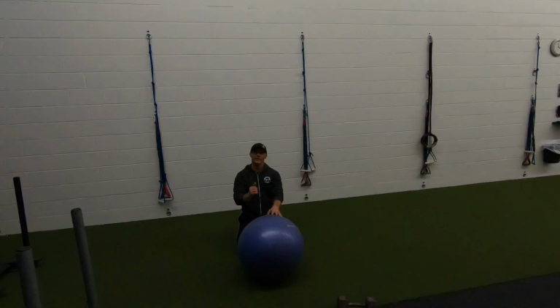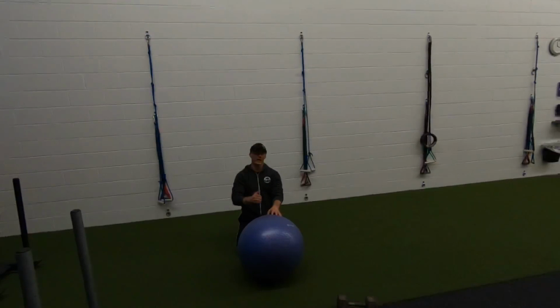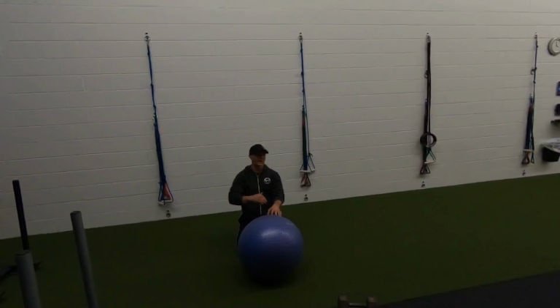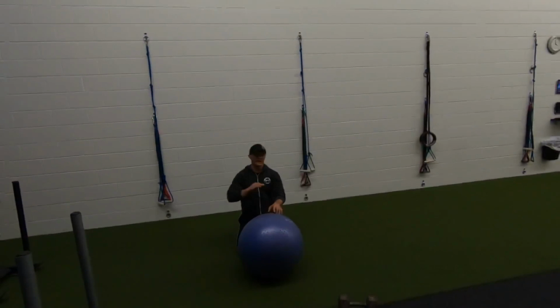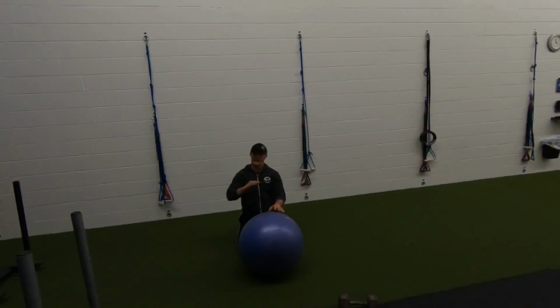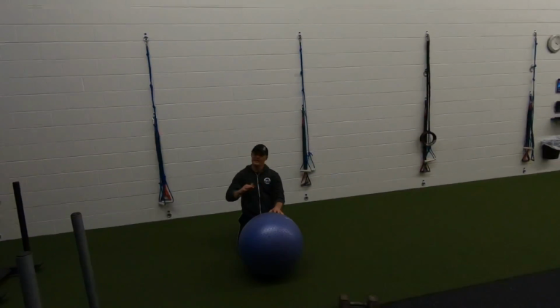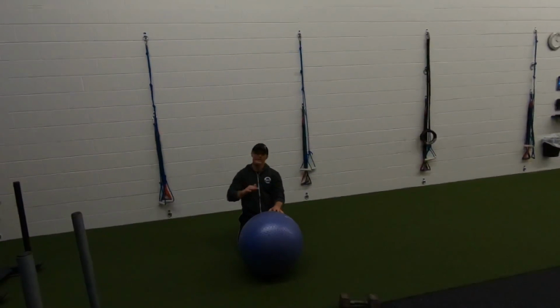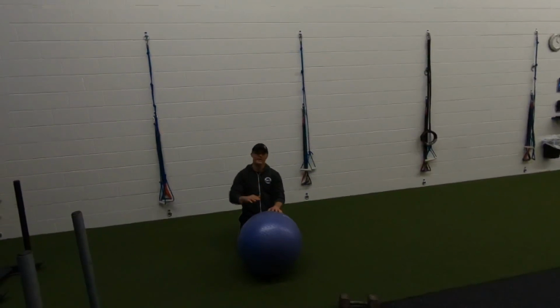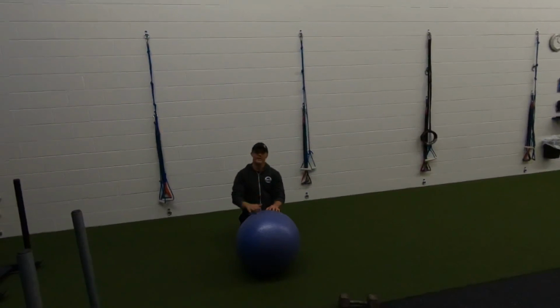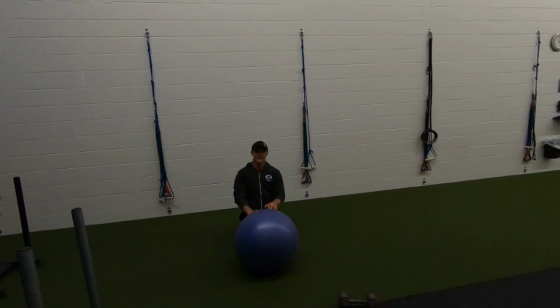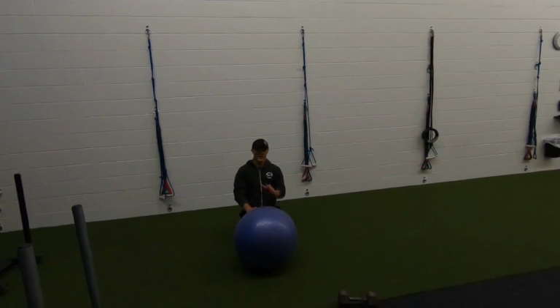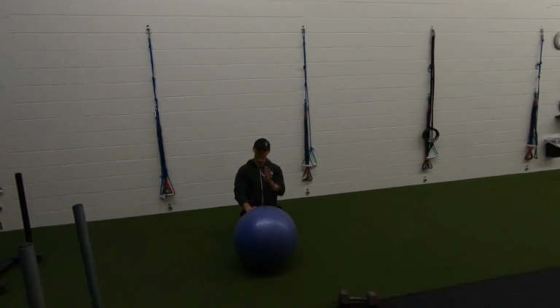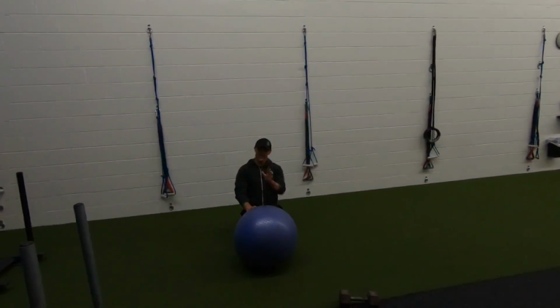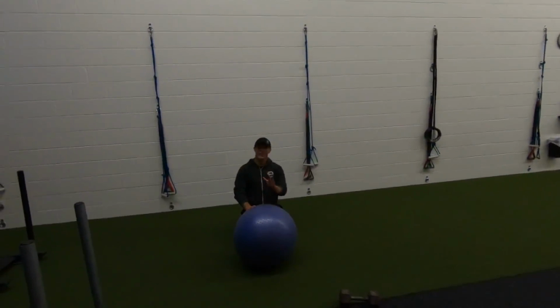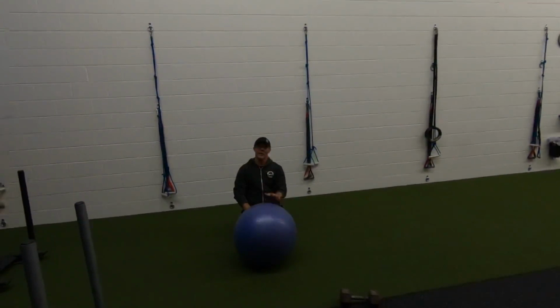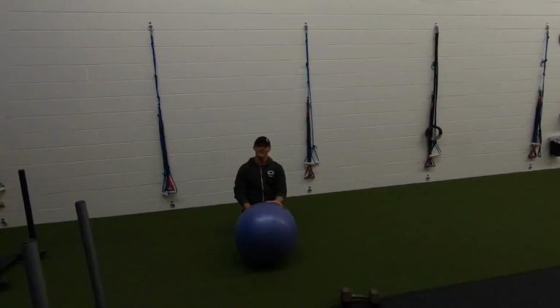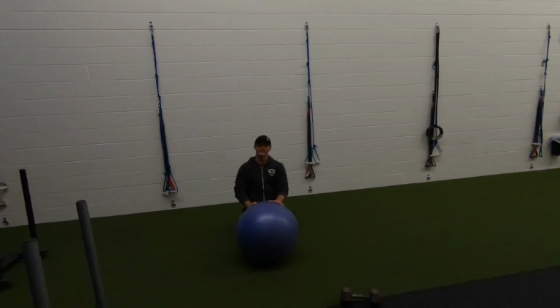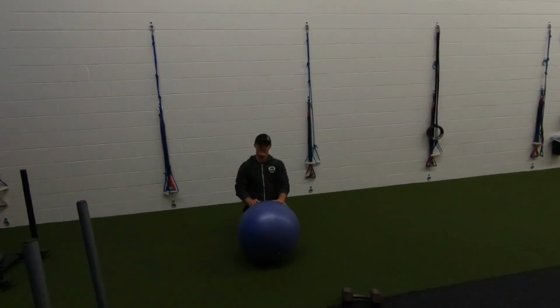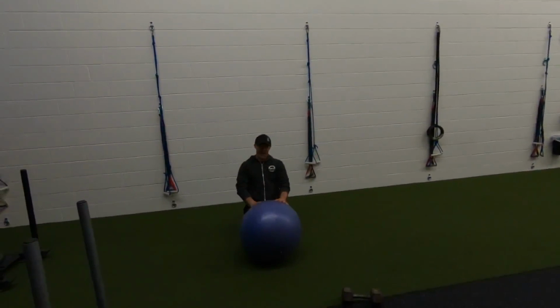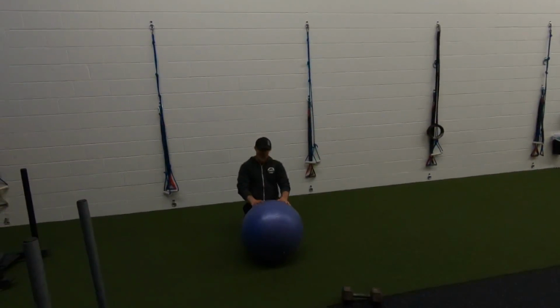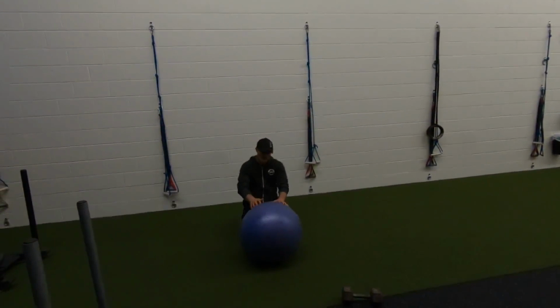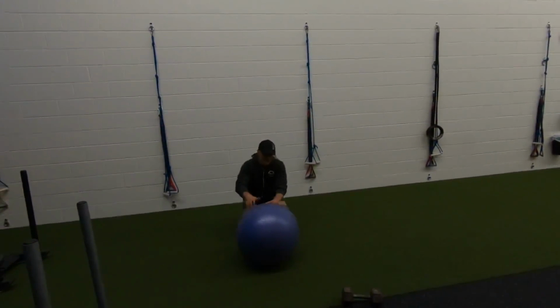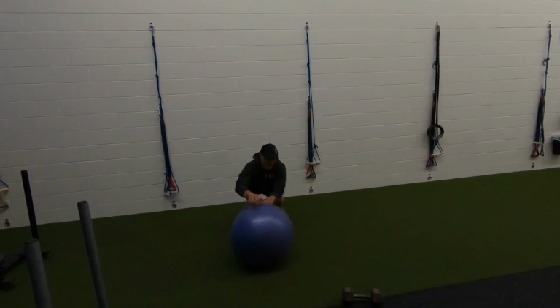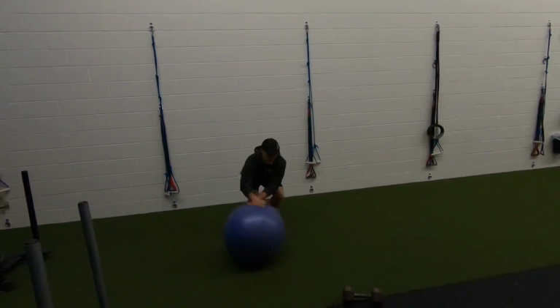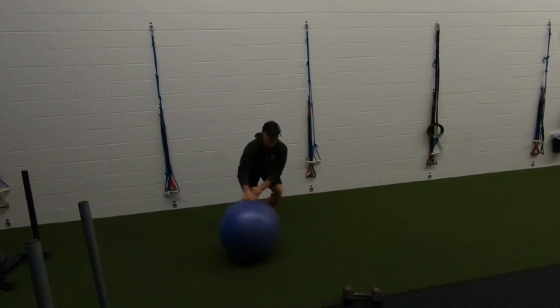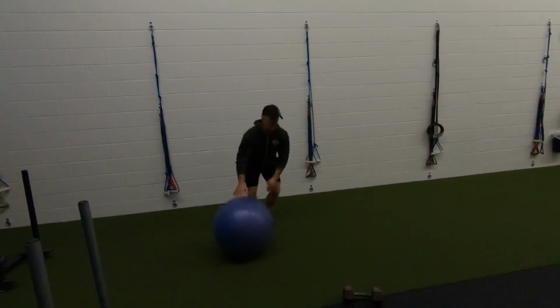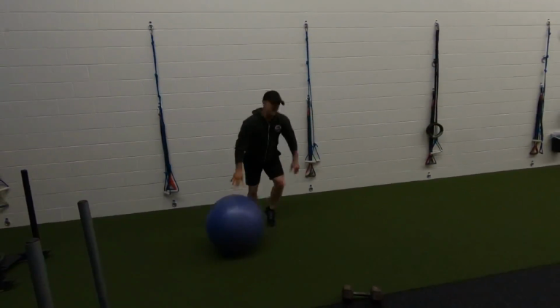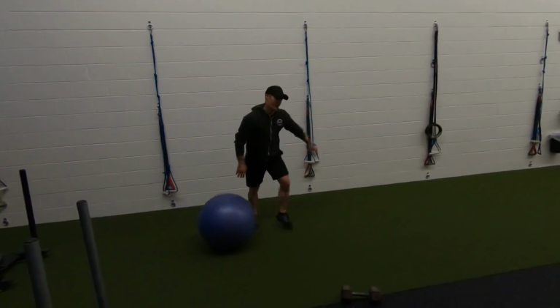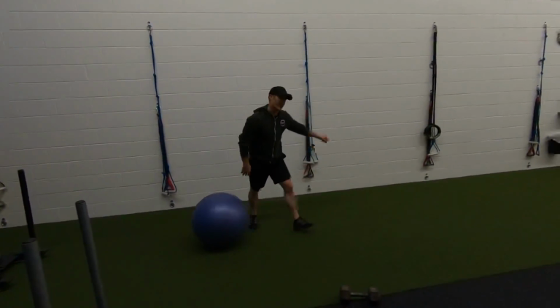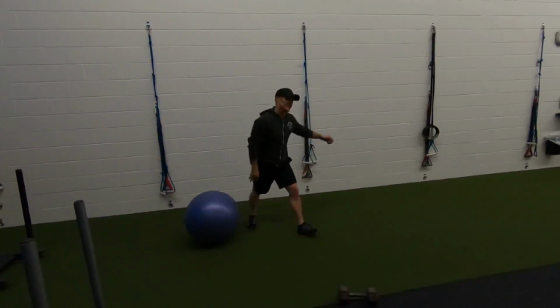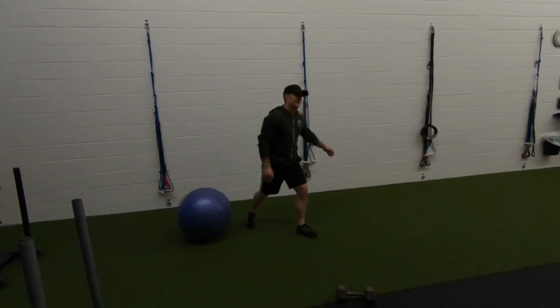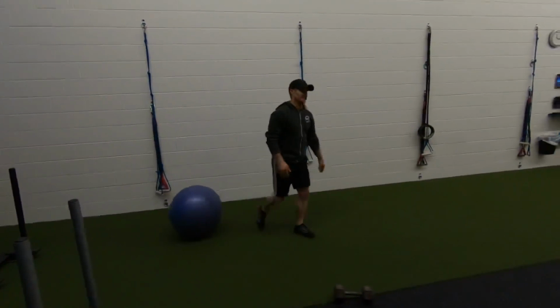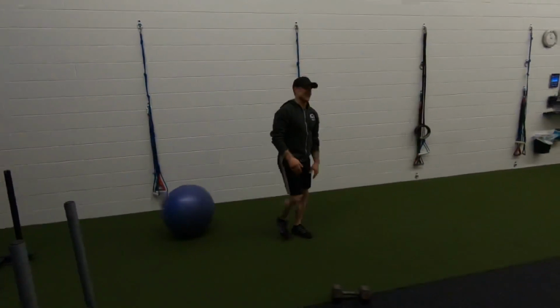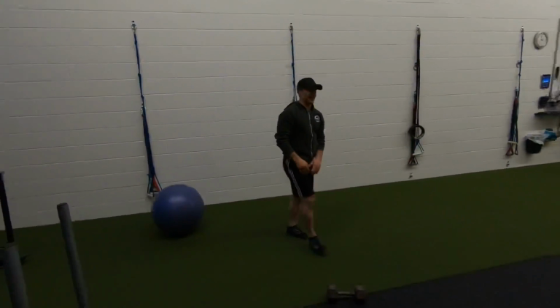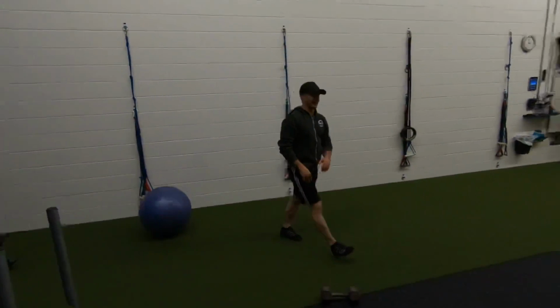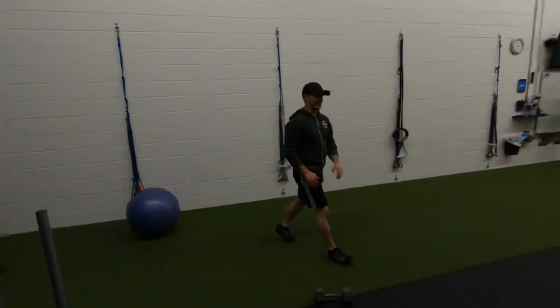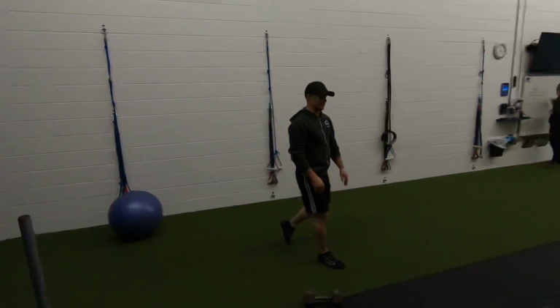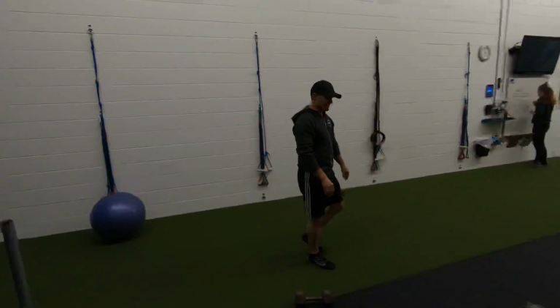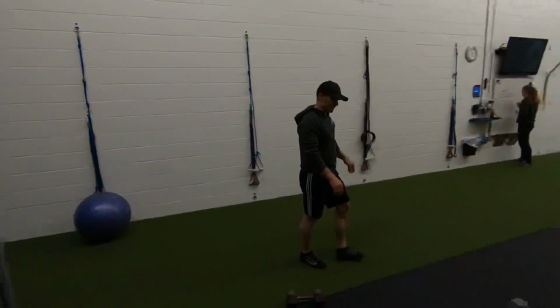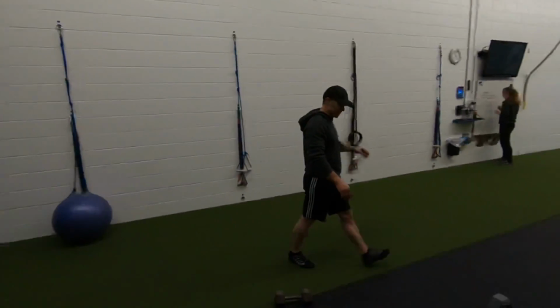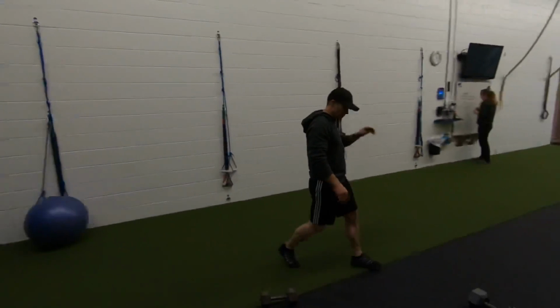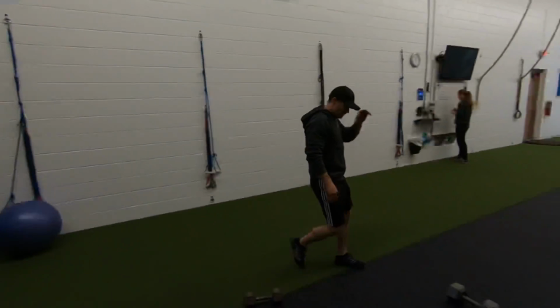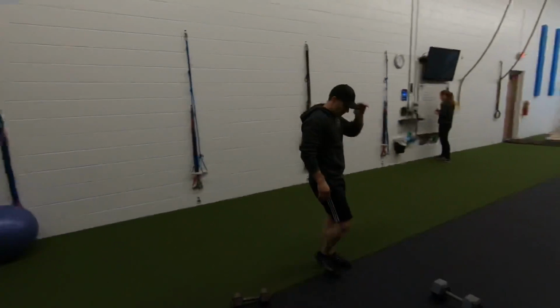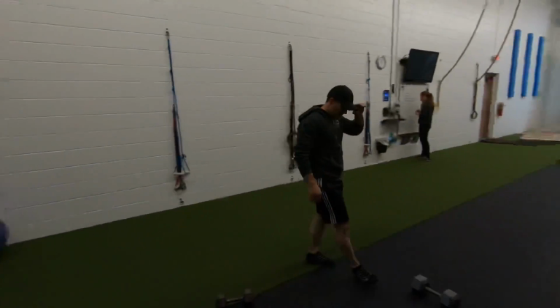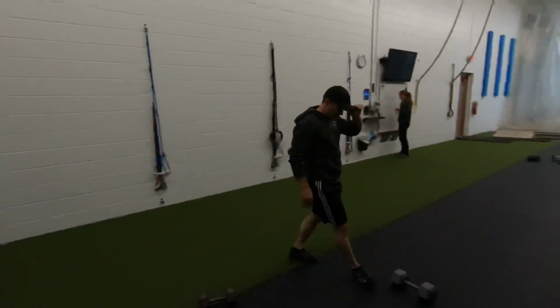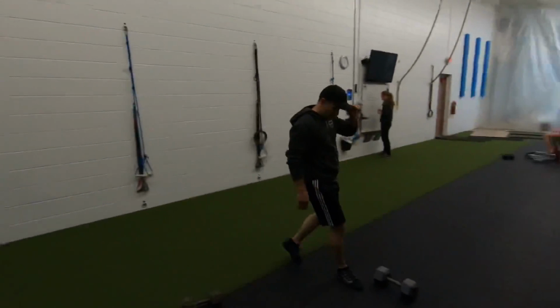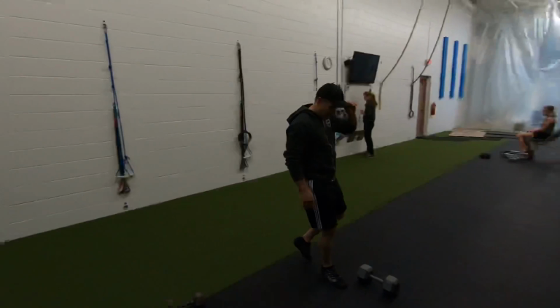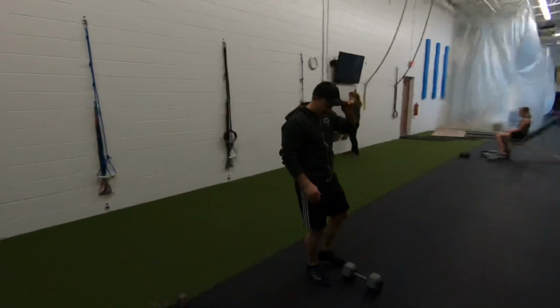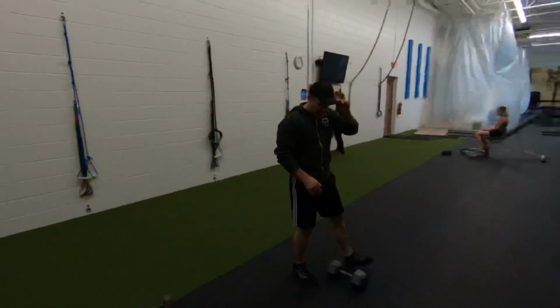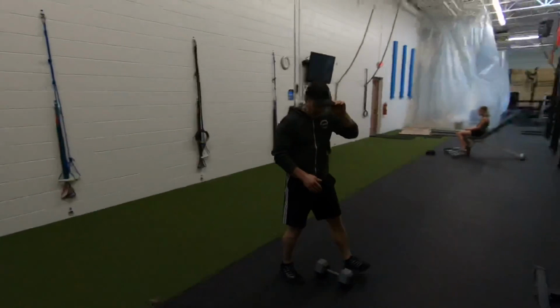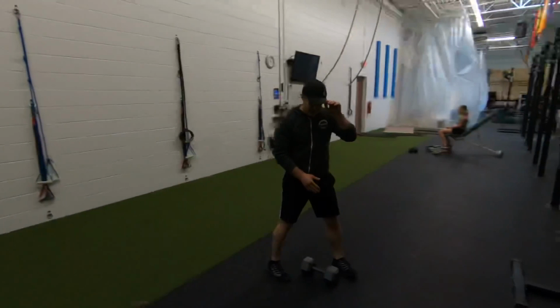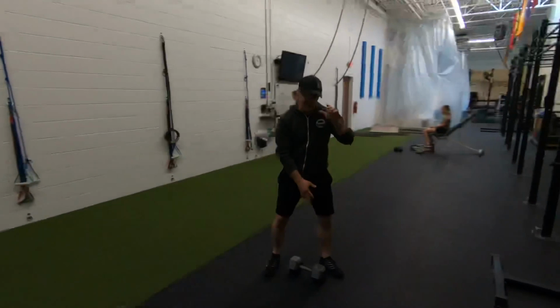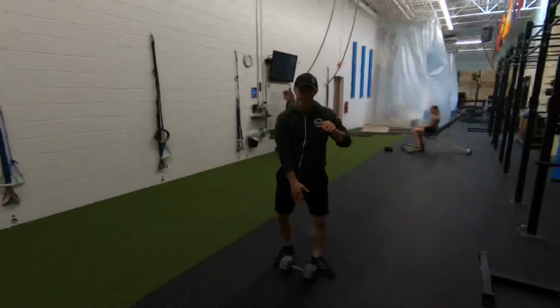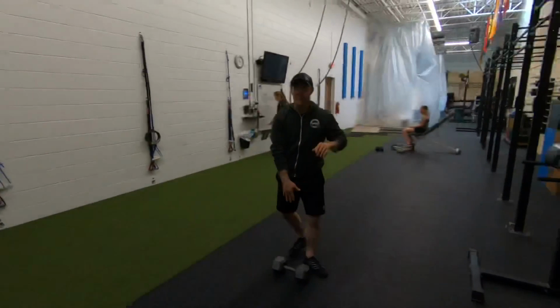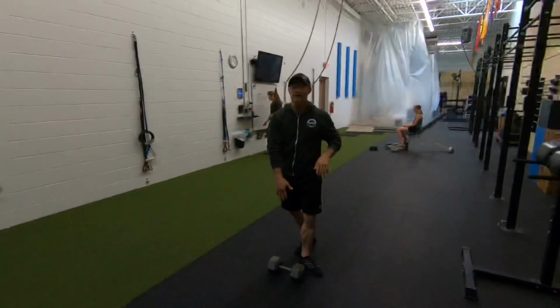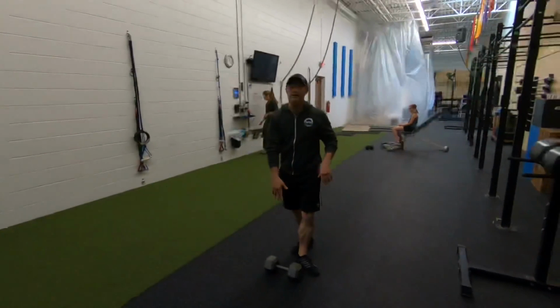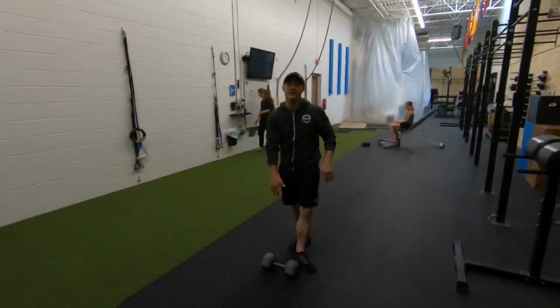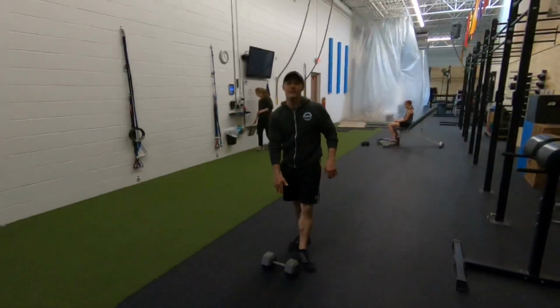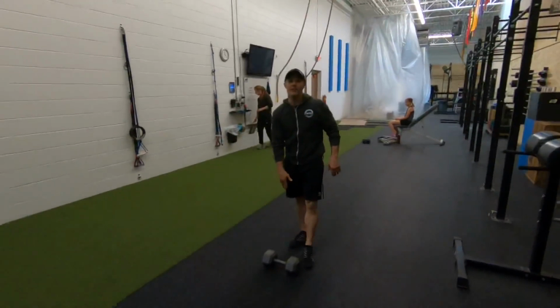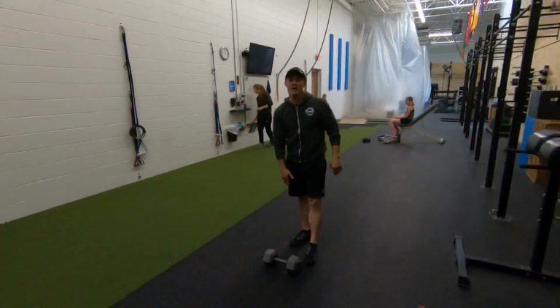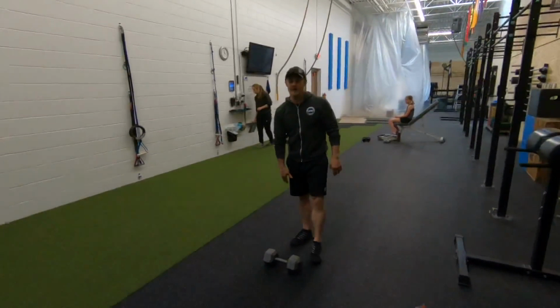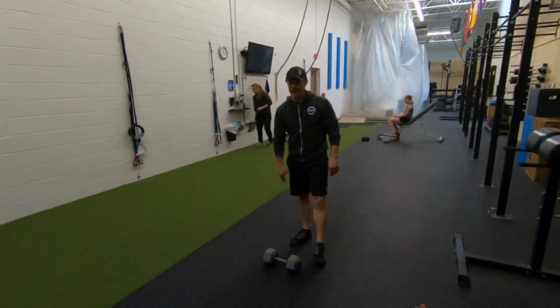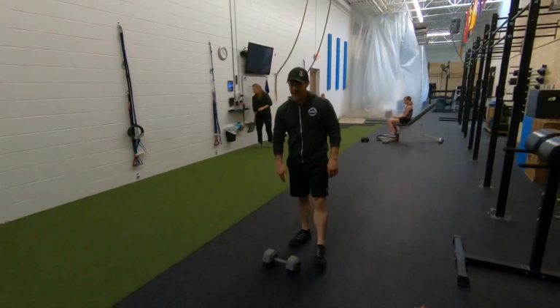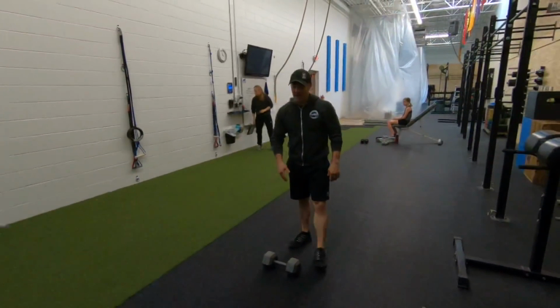Dip and drive, slow, control back down, down here, dip, clean, and jerk, slow back down.